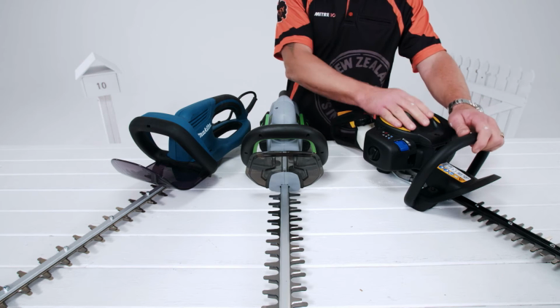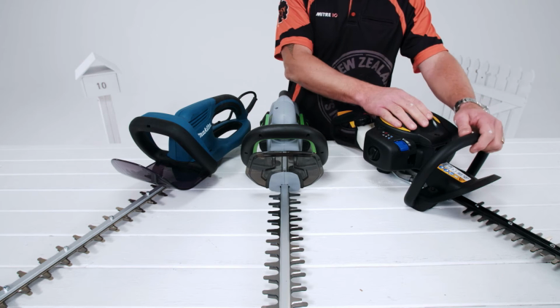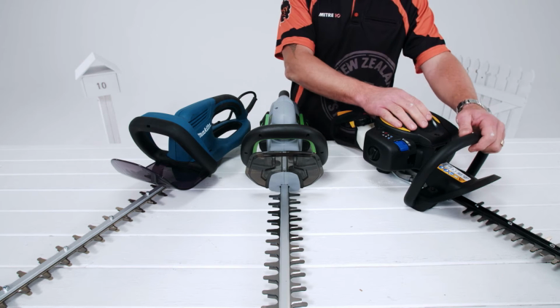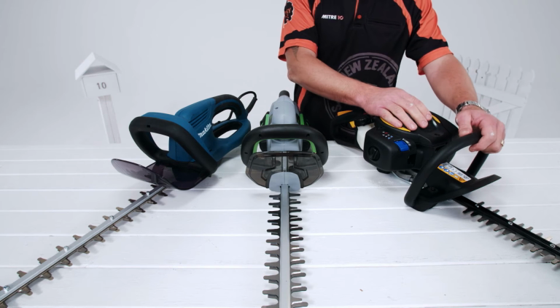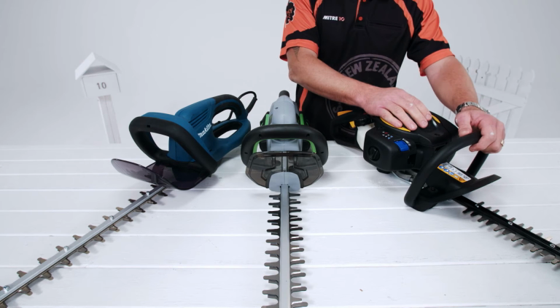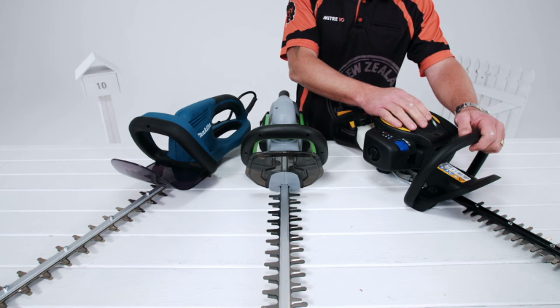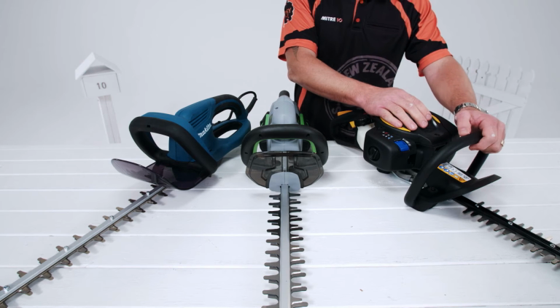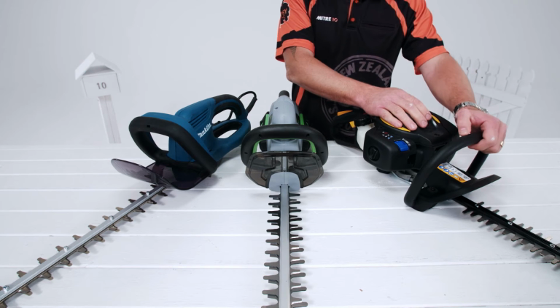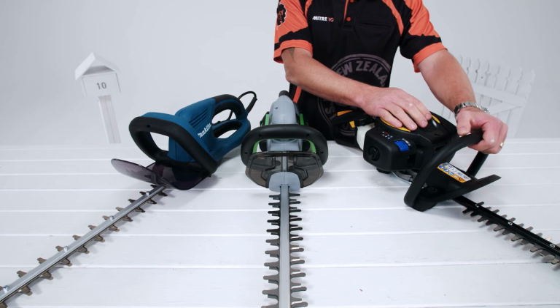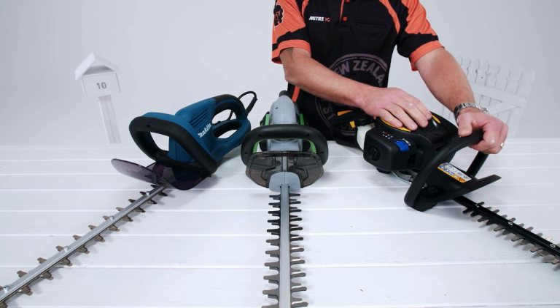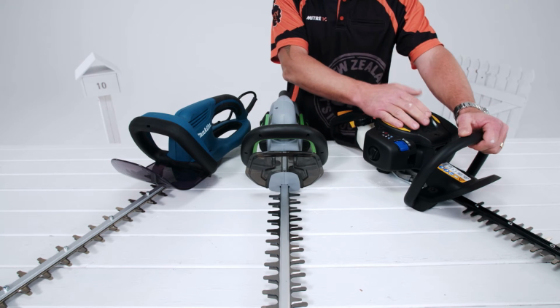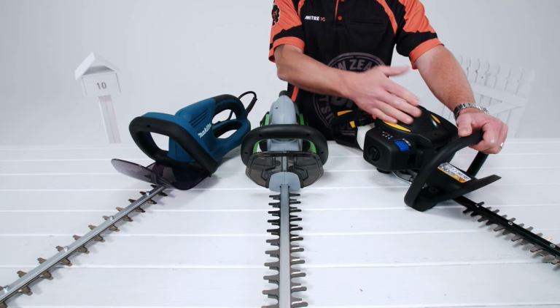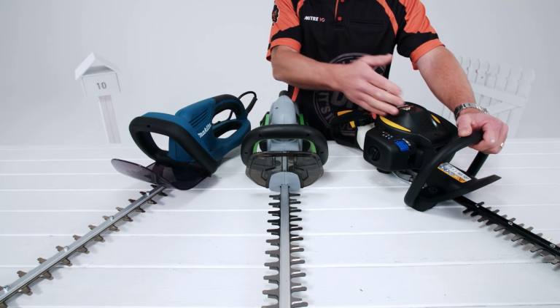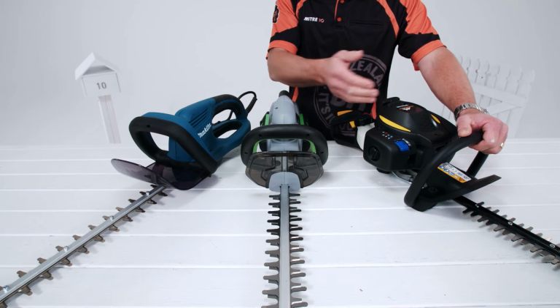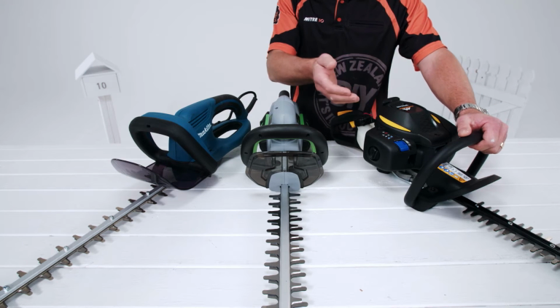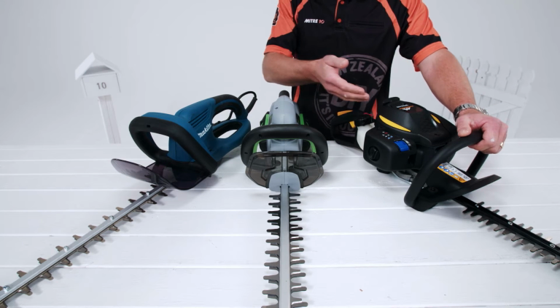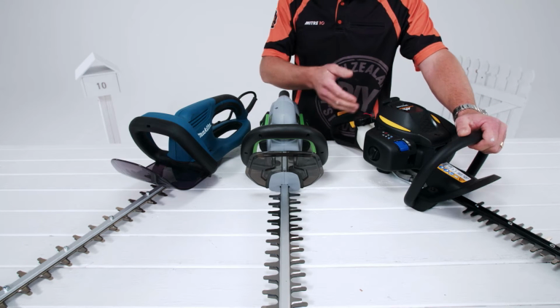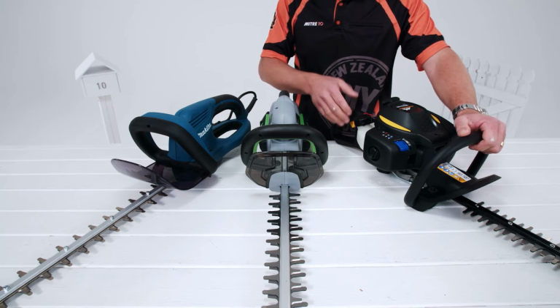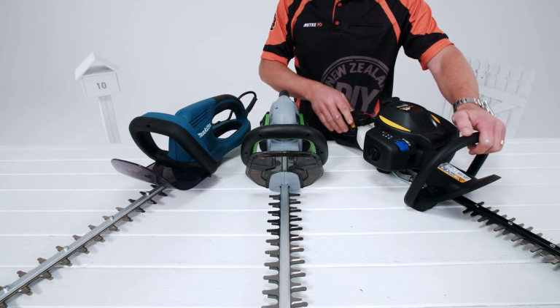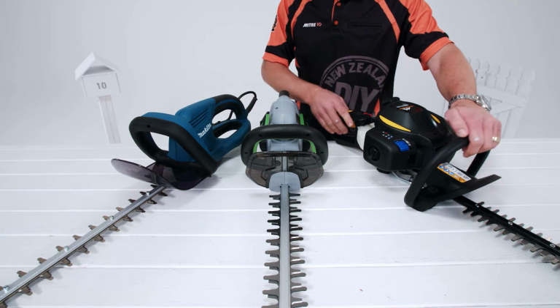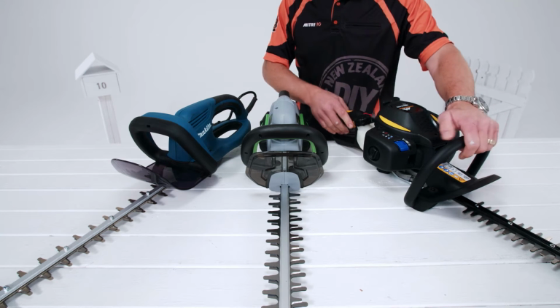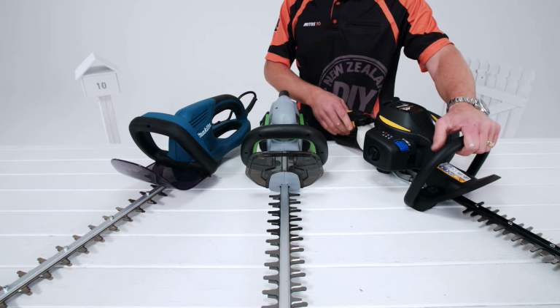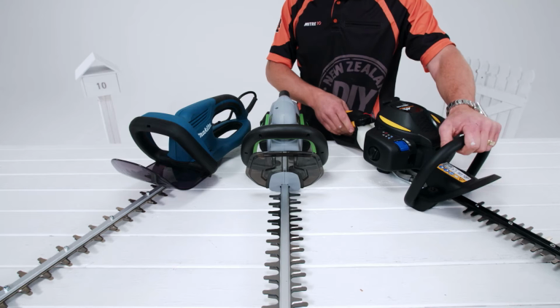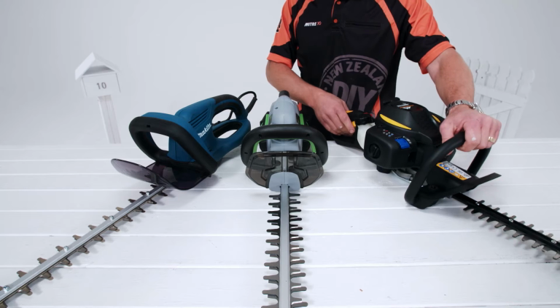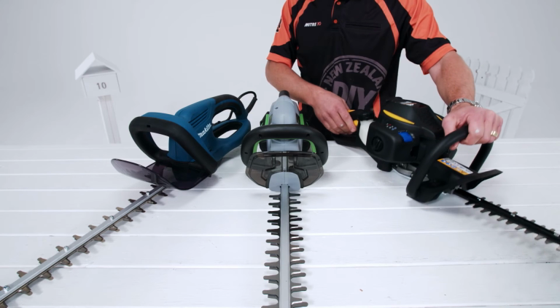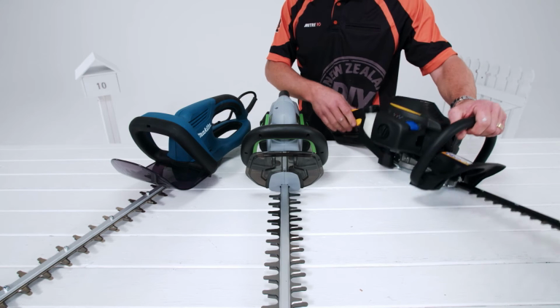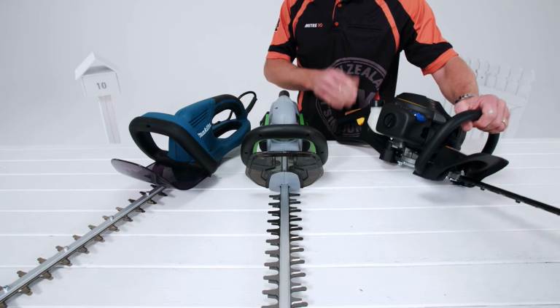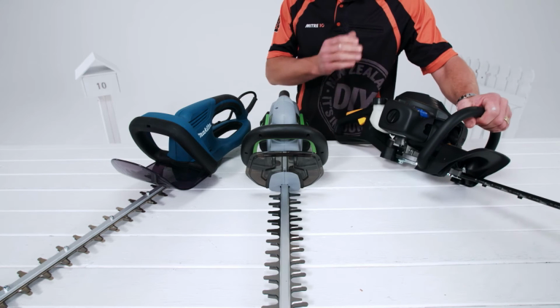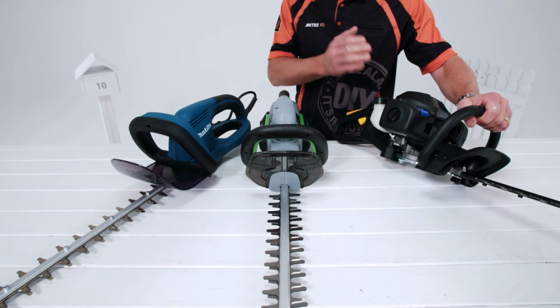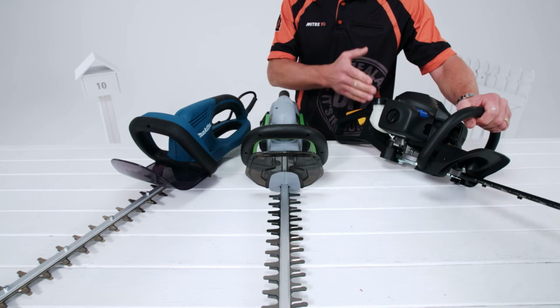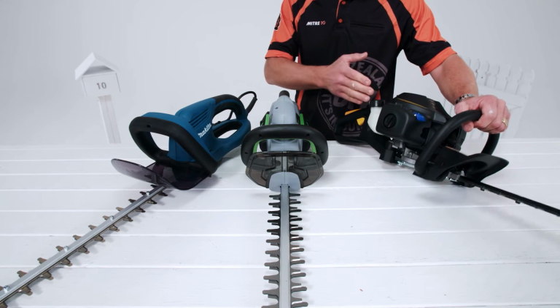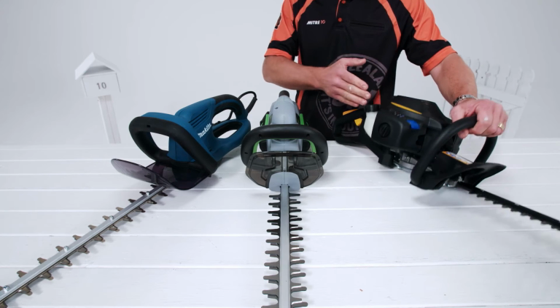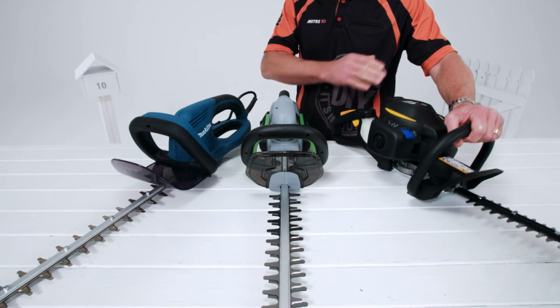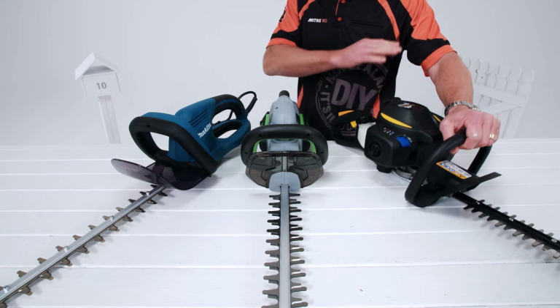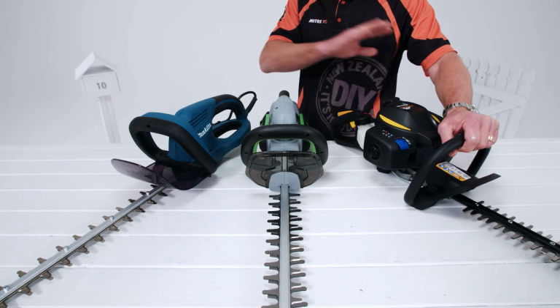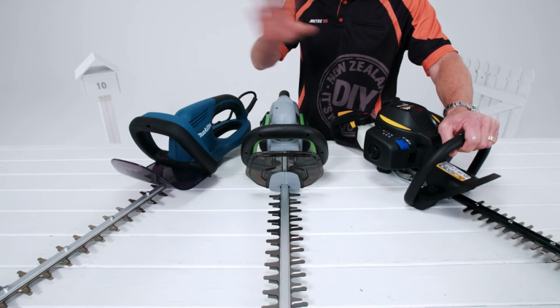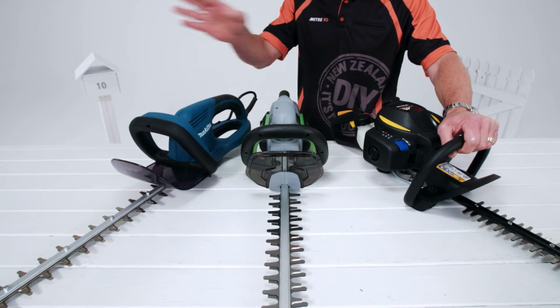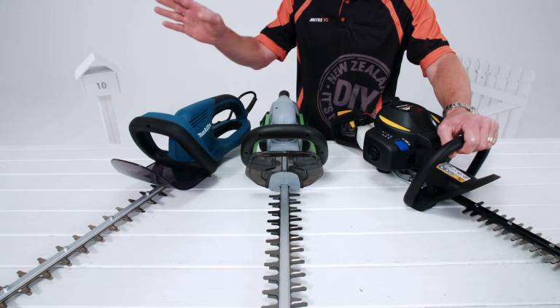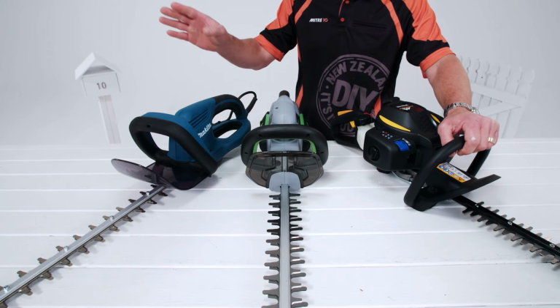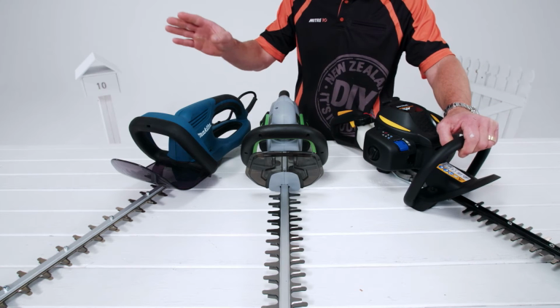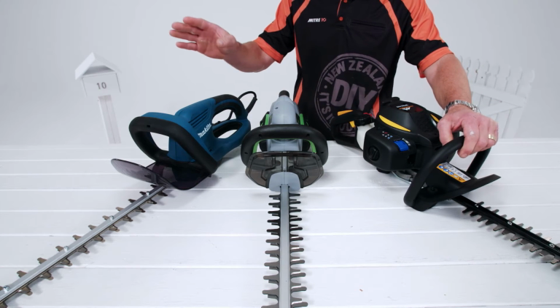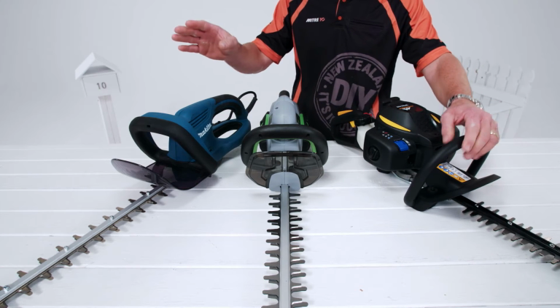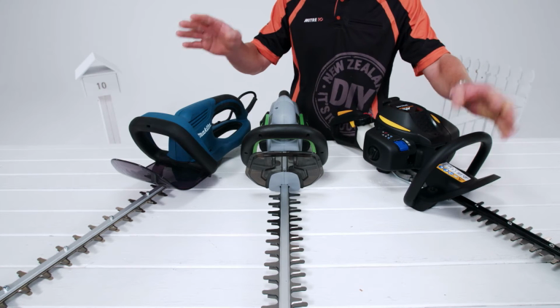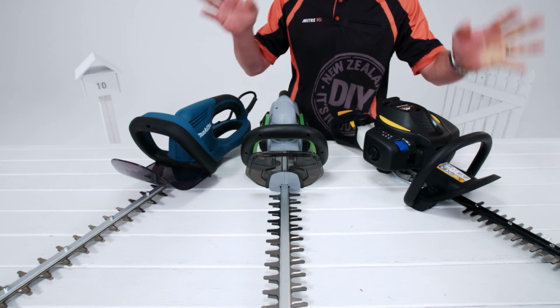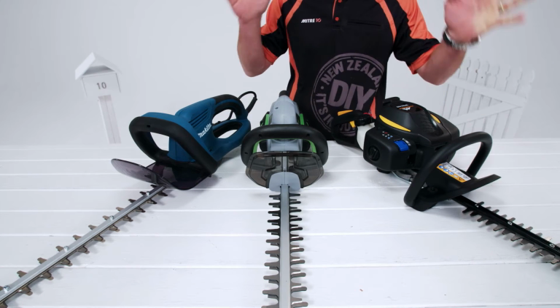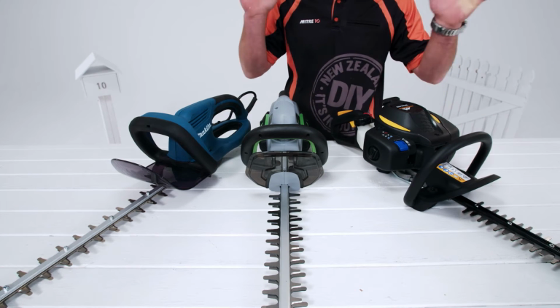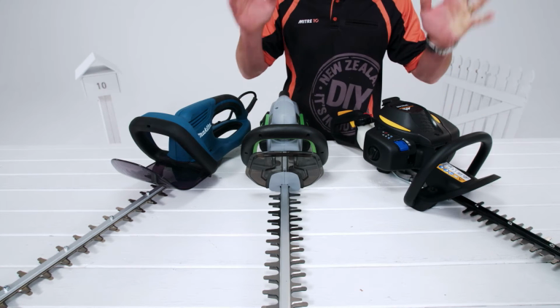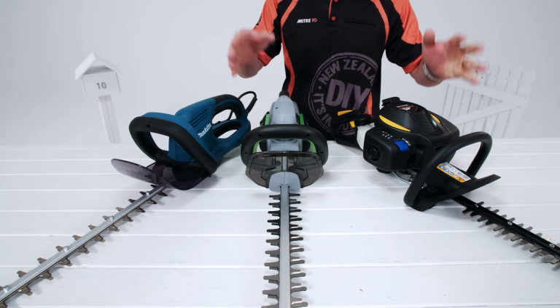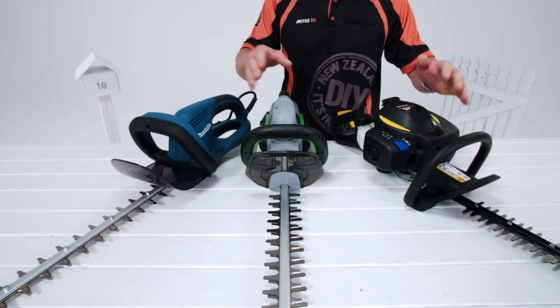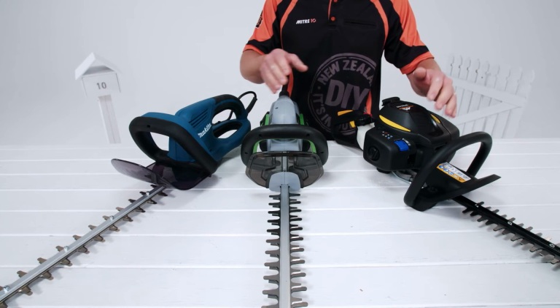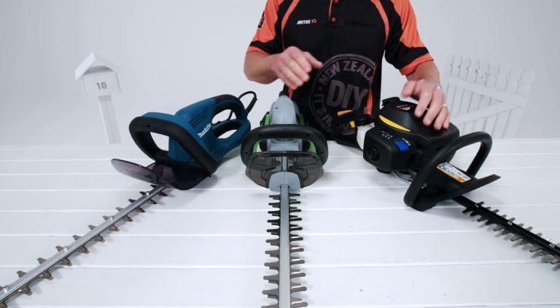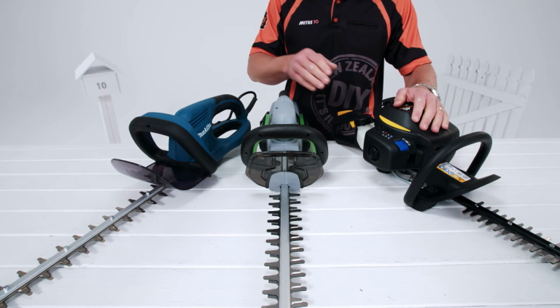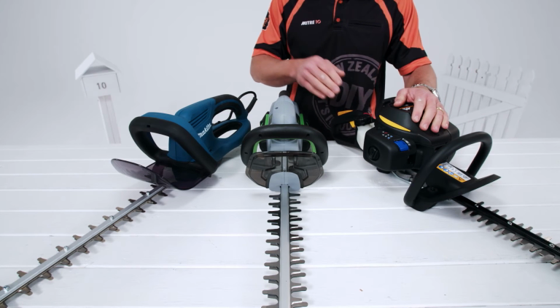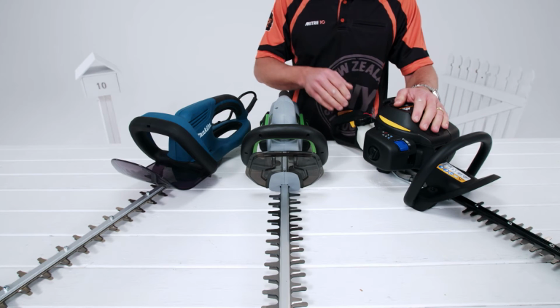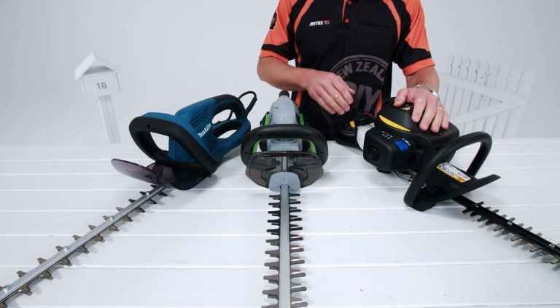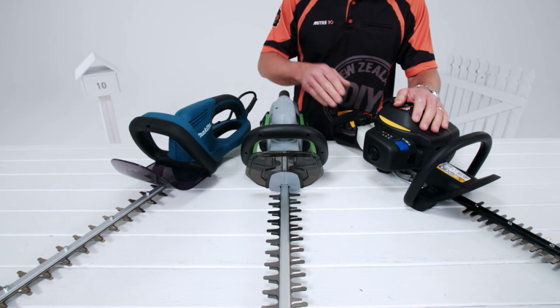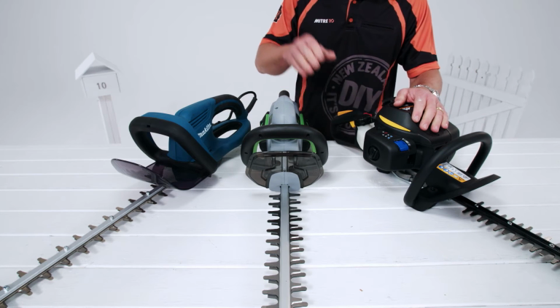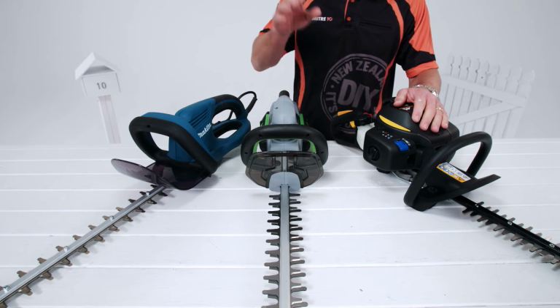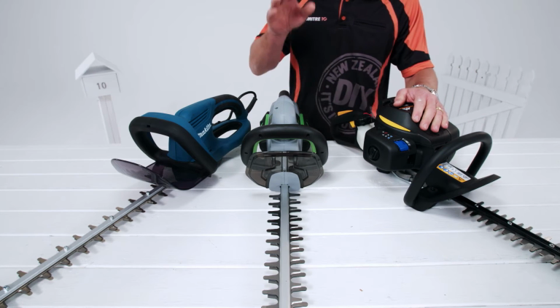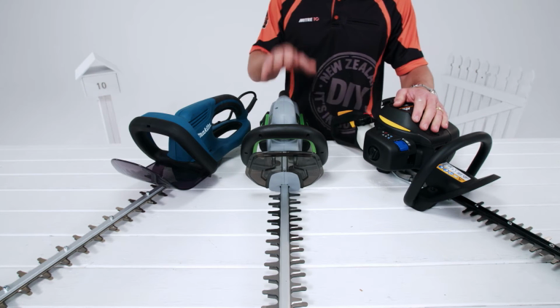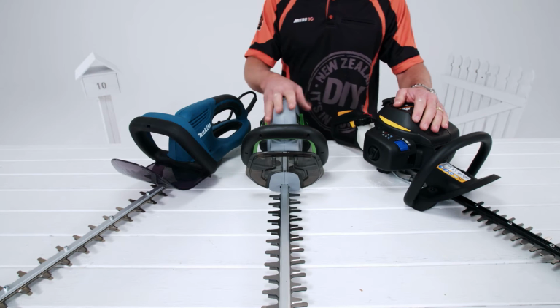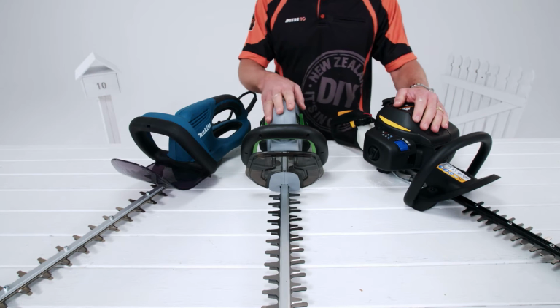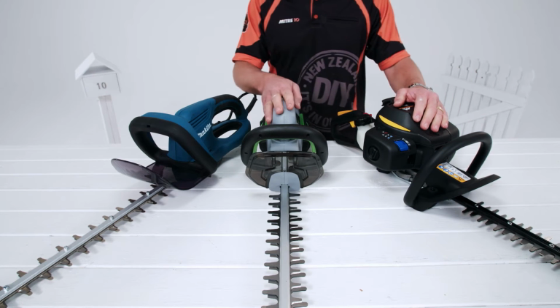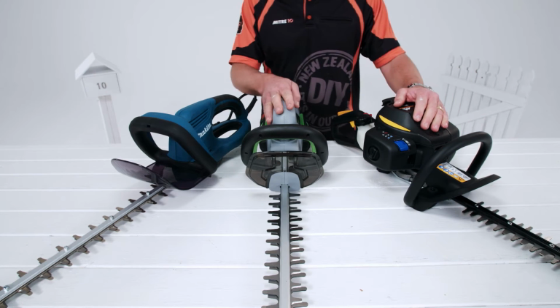For larger properties or hedges, a petrol hedge trimmer is your best bet. They've got more power, cut faster, and are more portable.